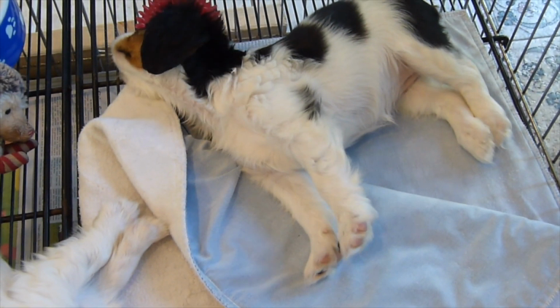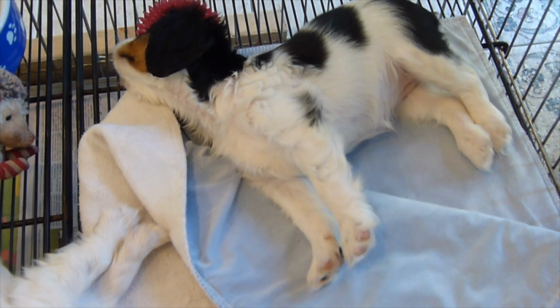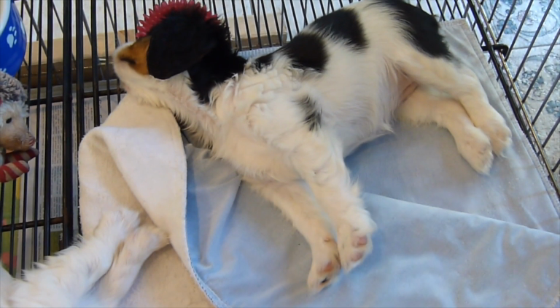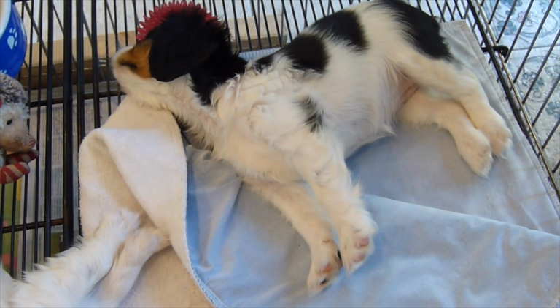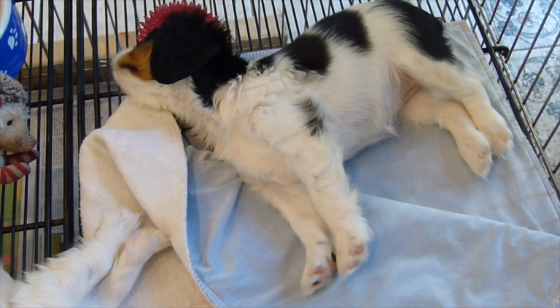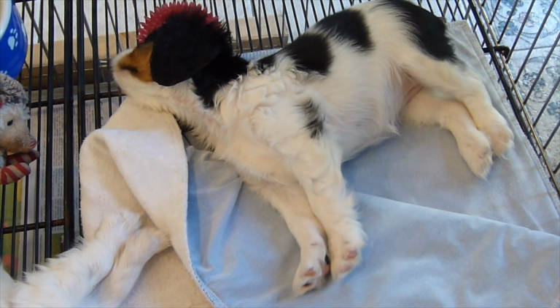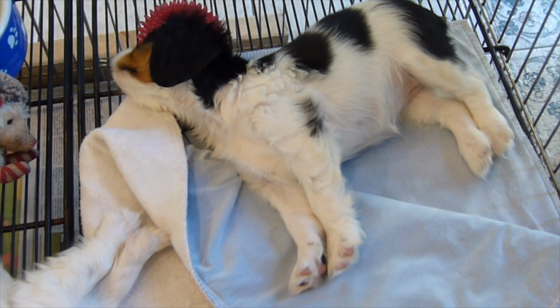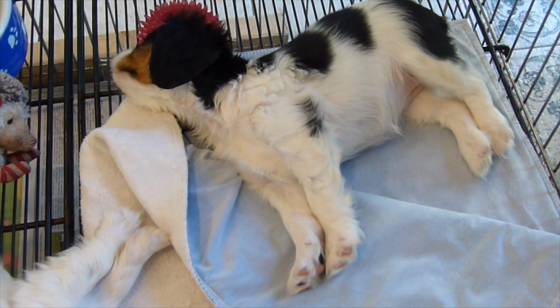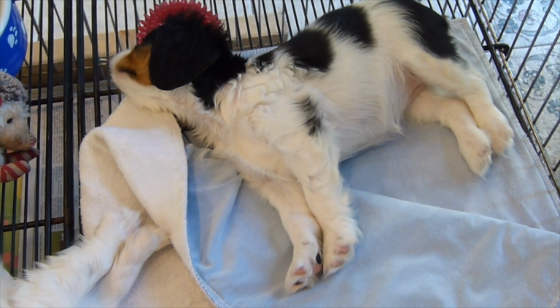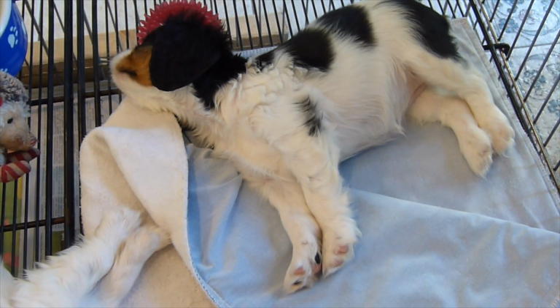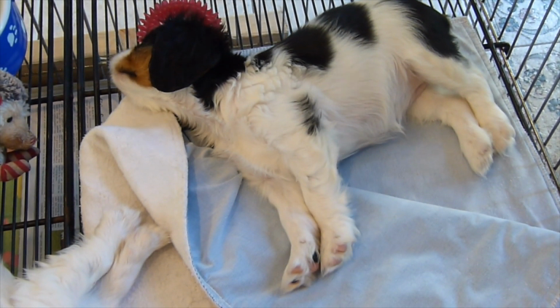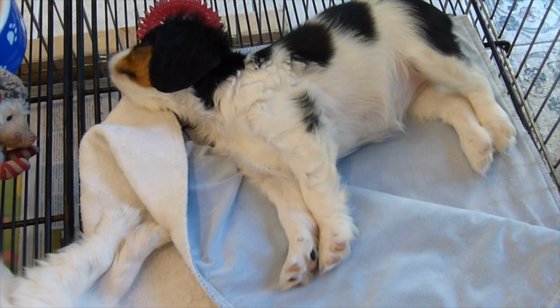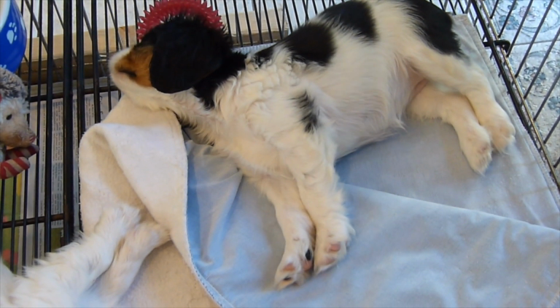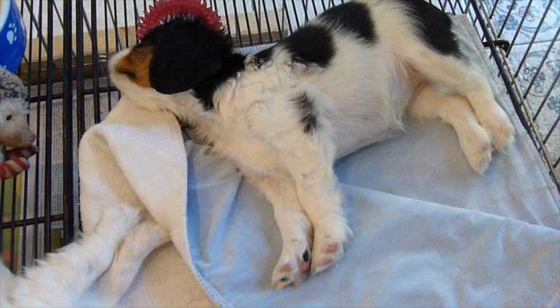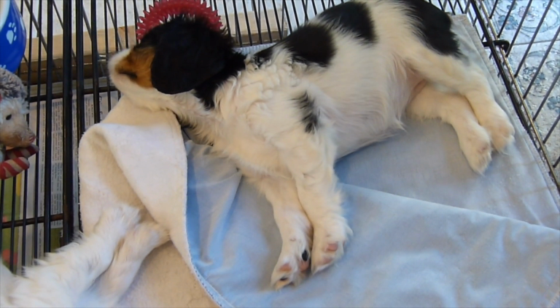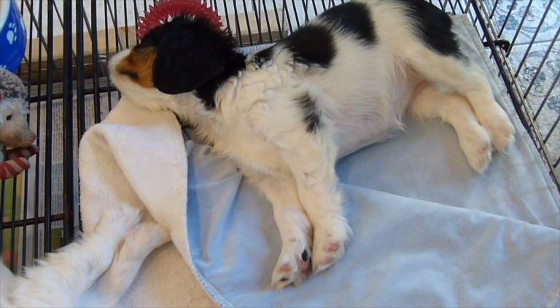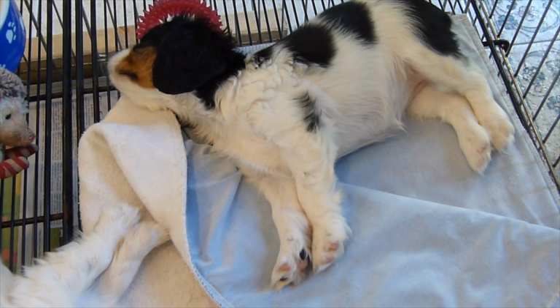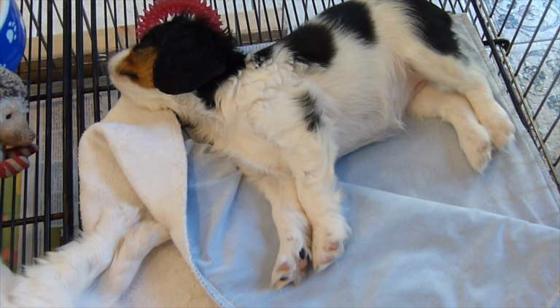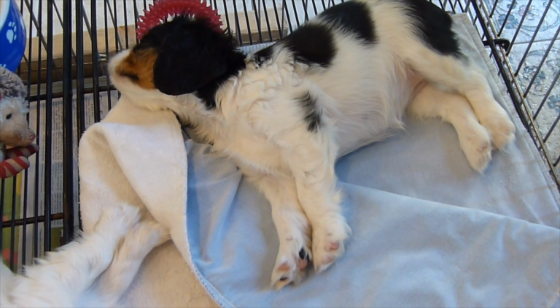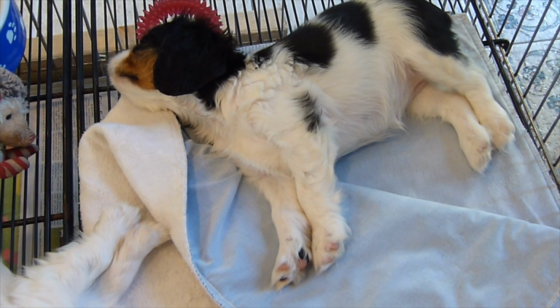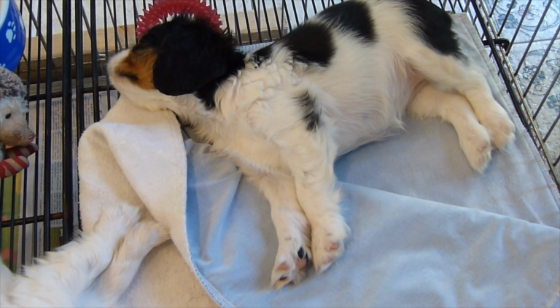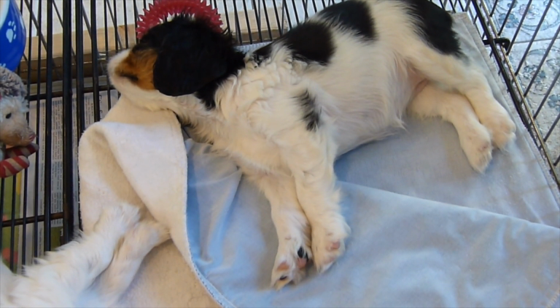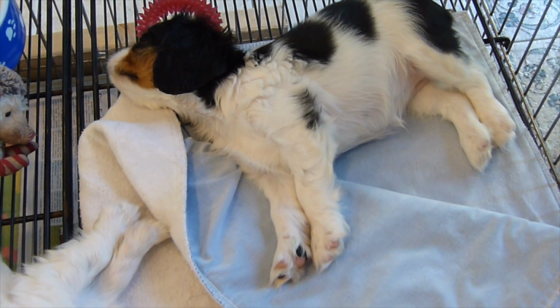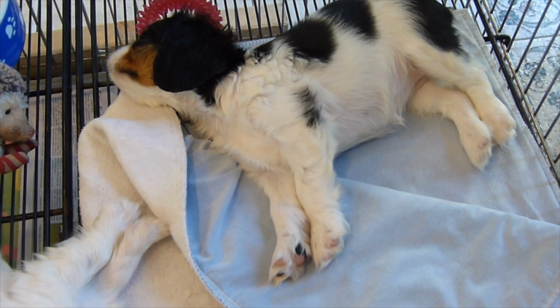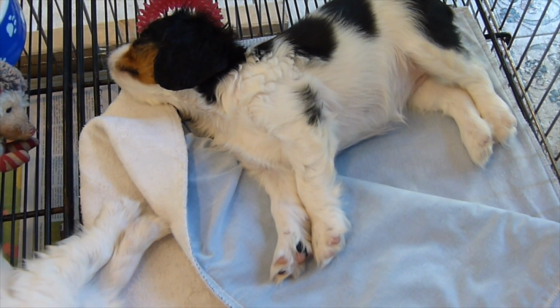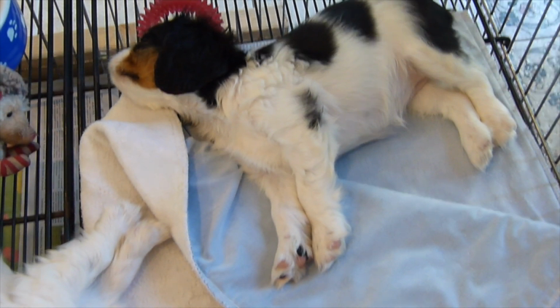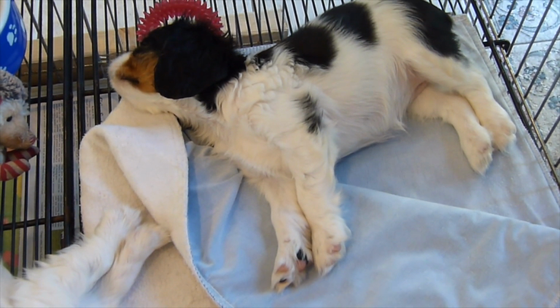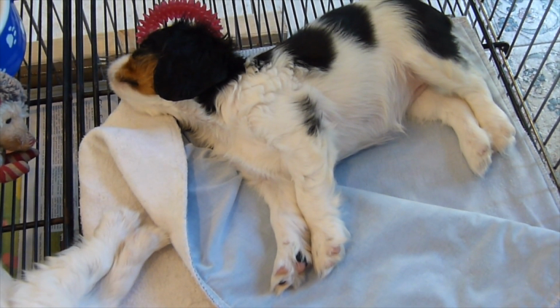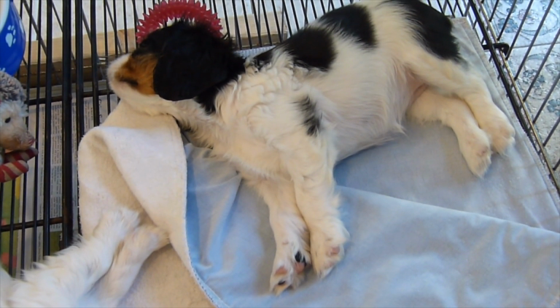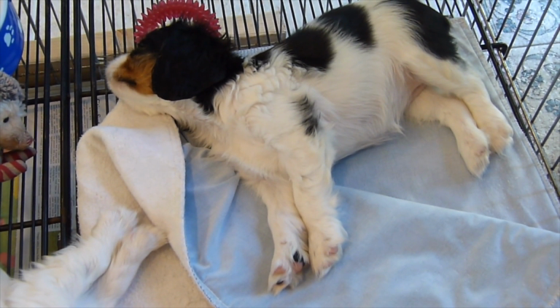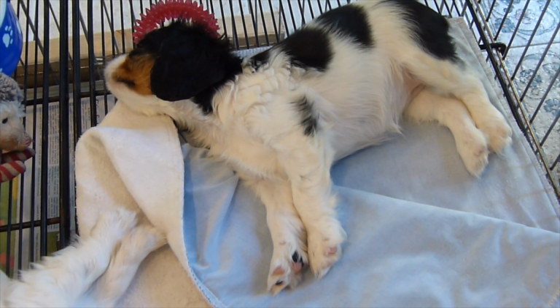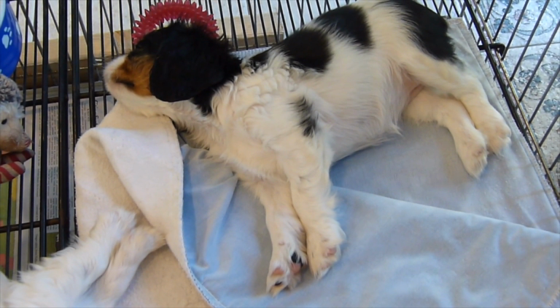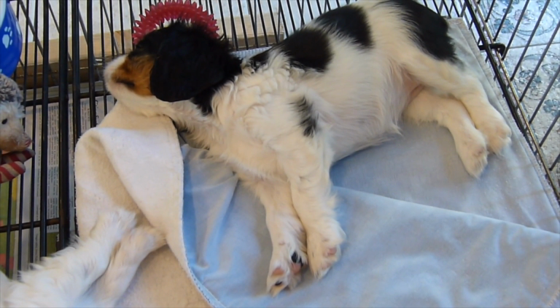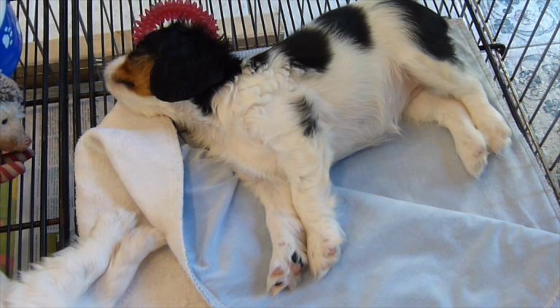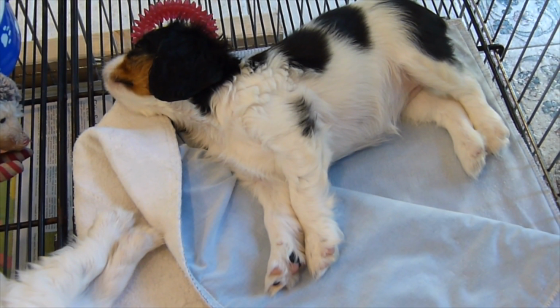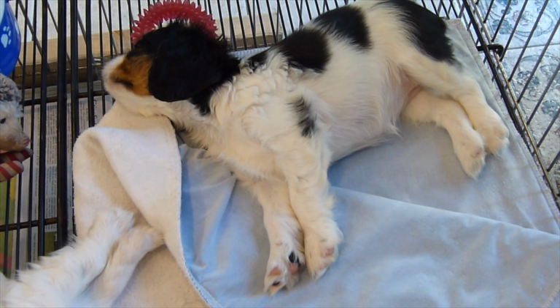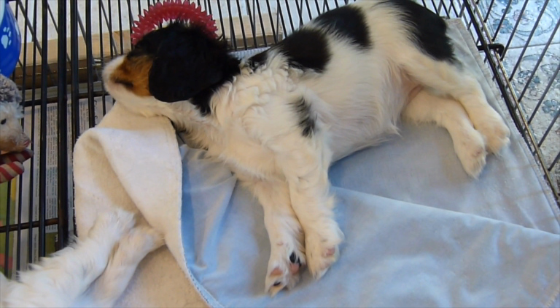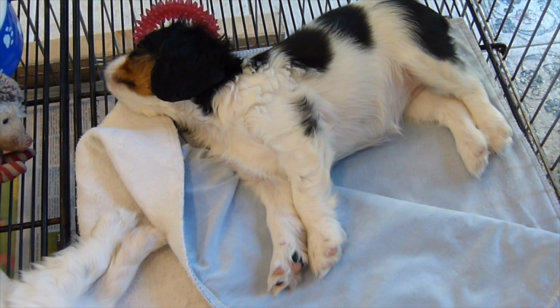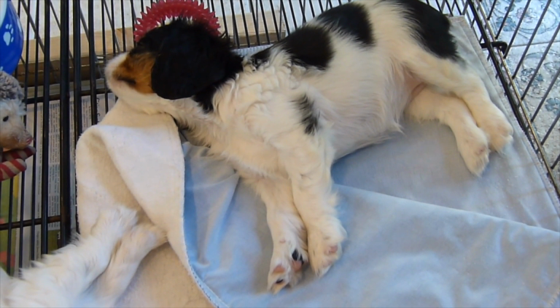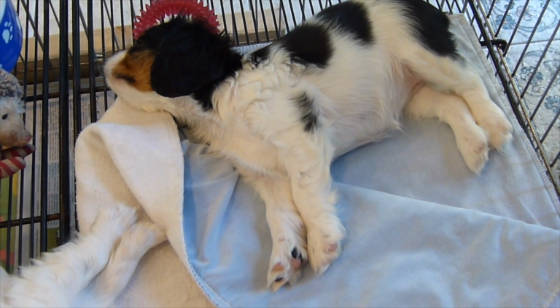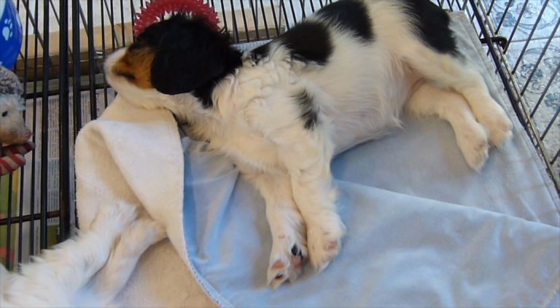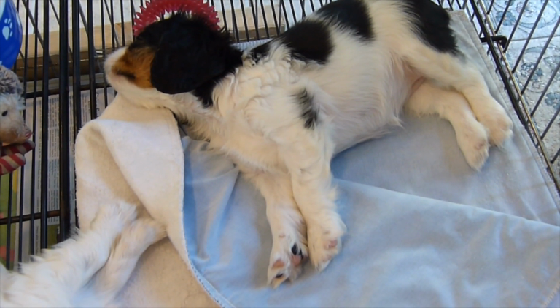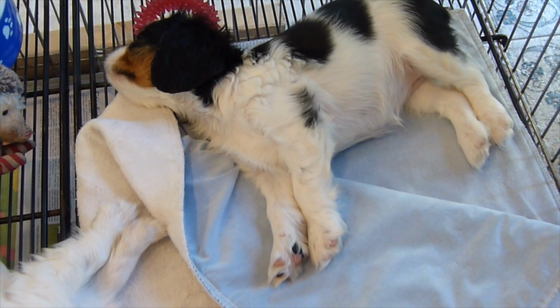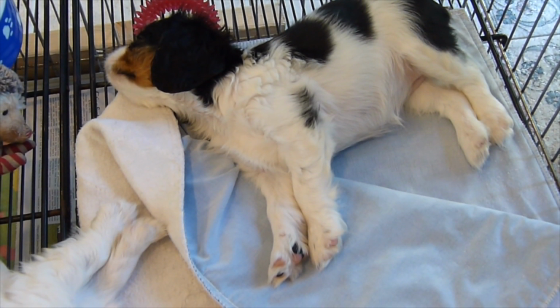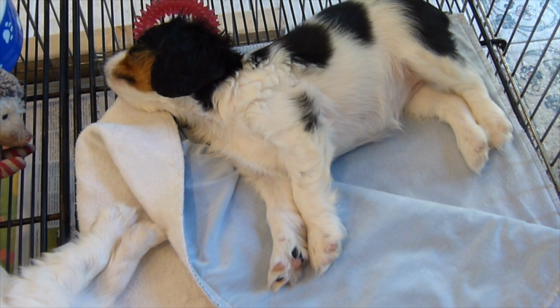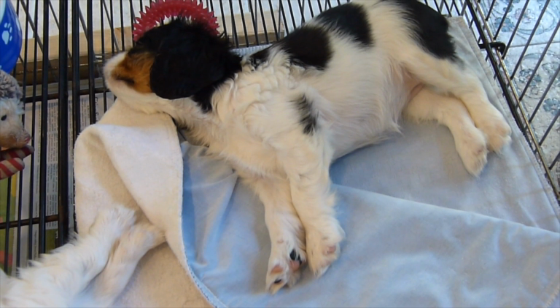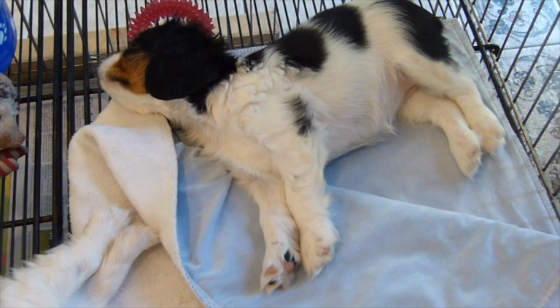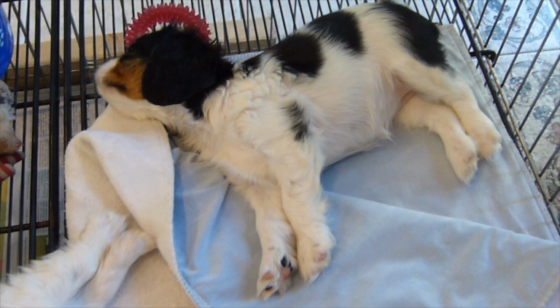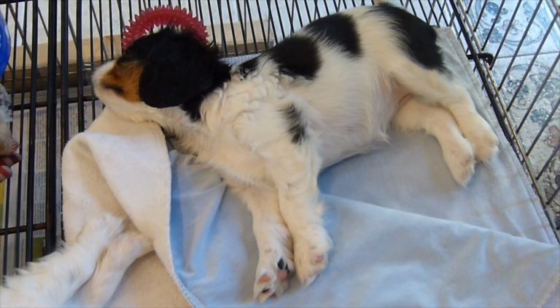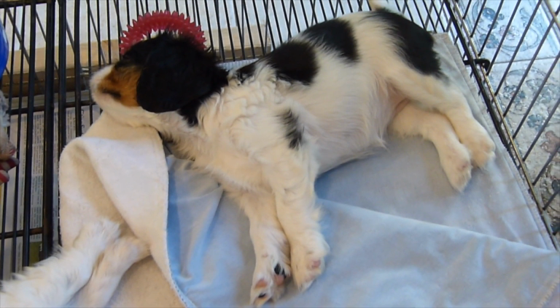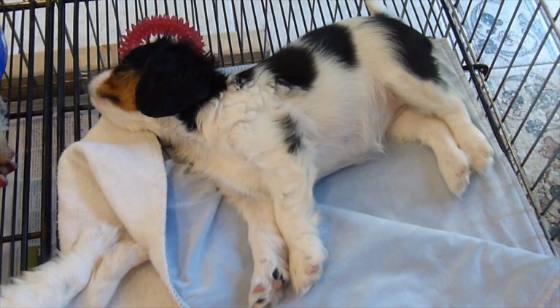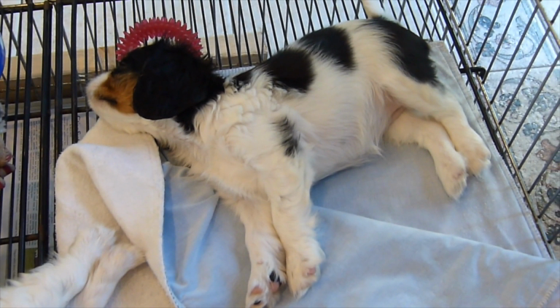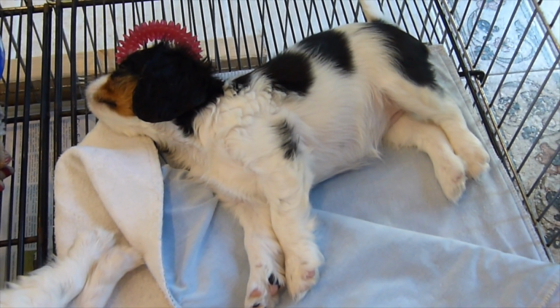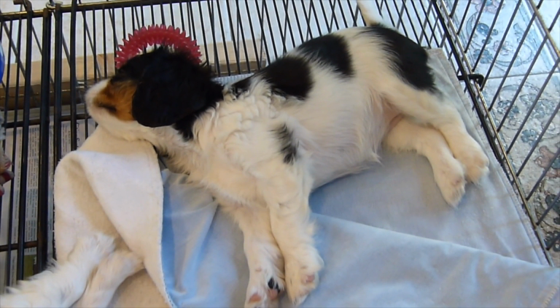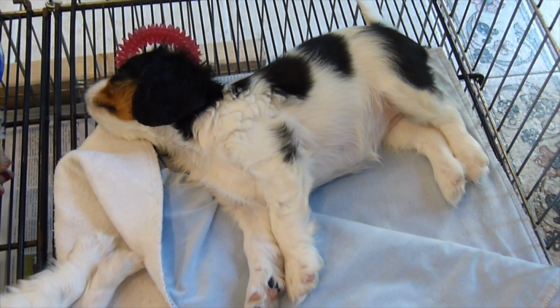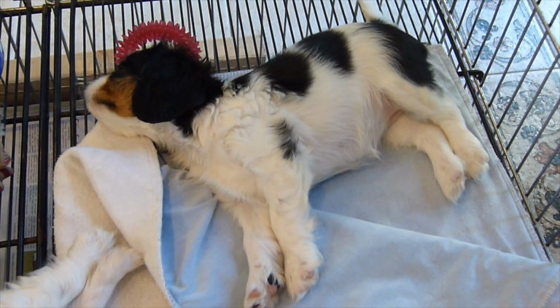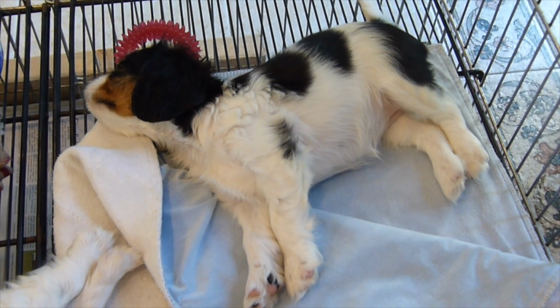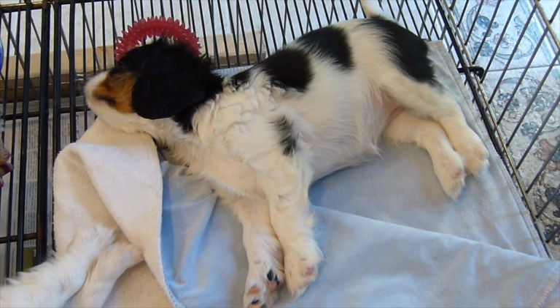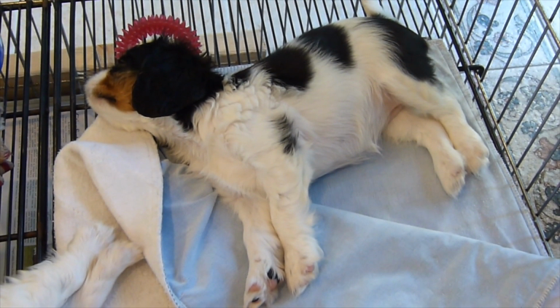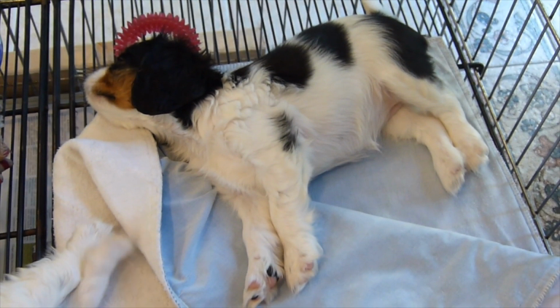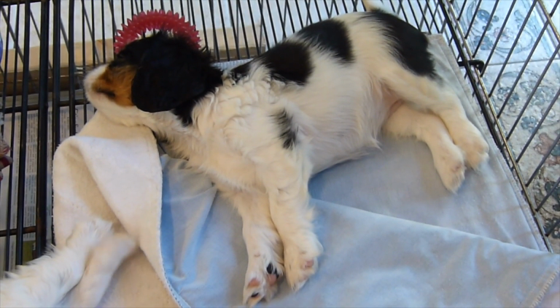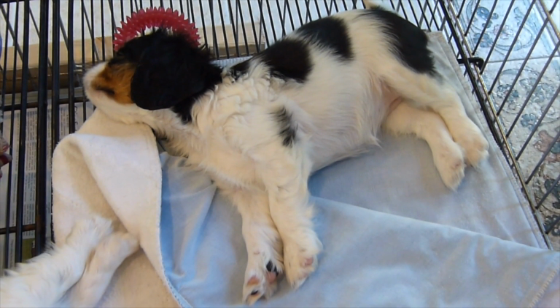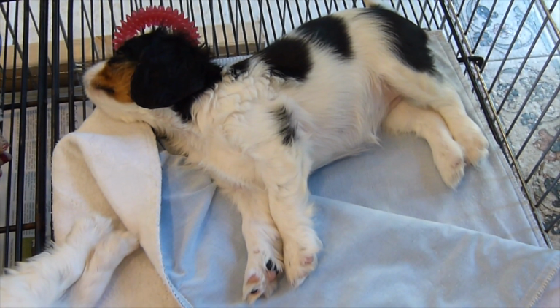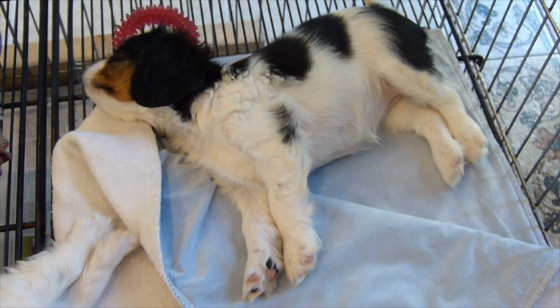And a big stretch. They'll stay like this for an hour, maybe two, and then they're going to want to go outside again.